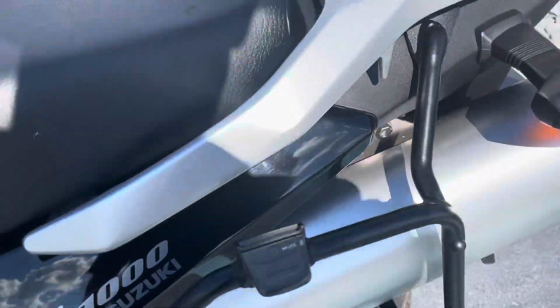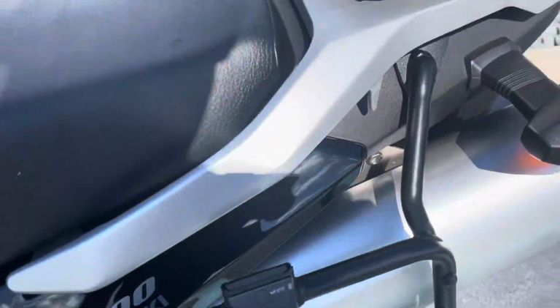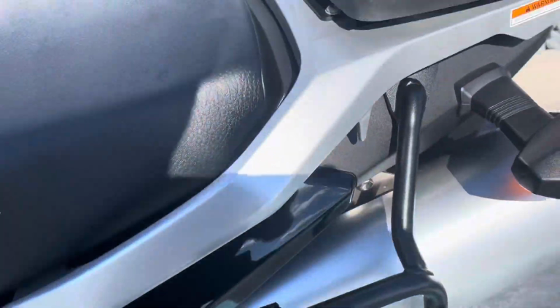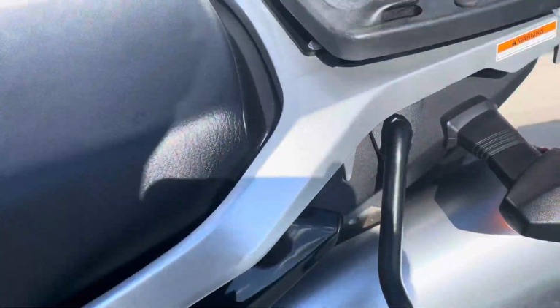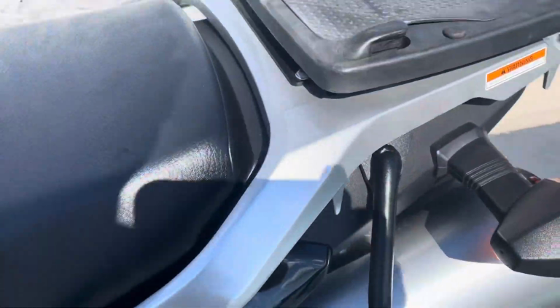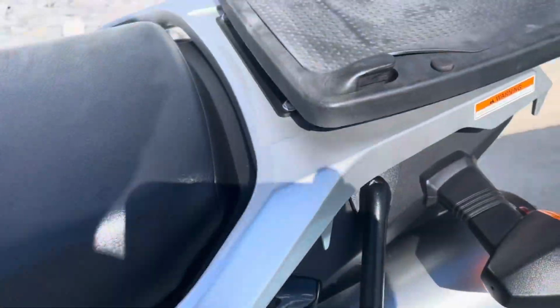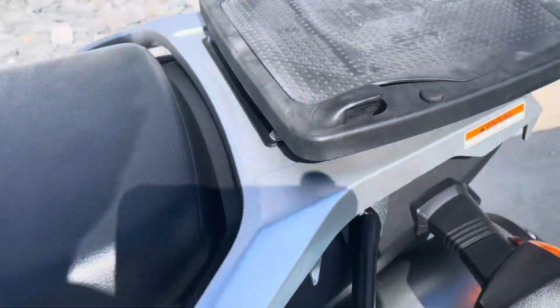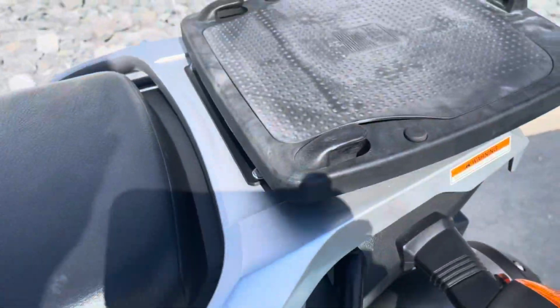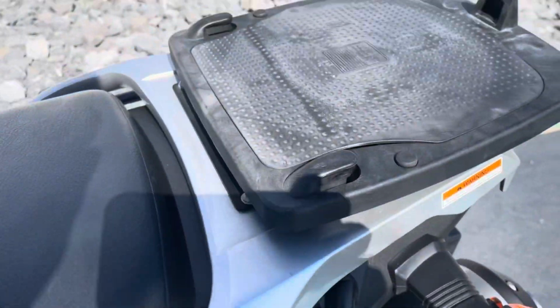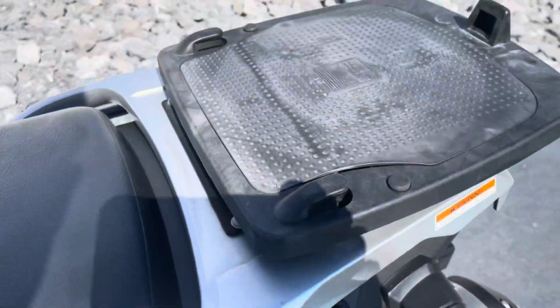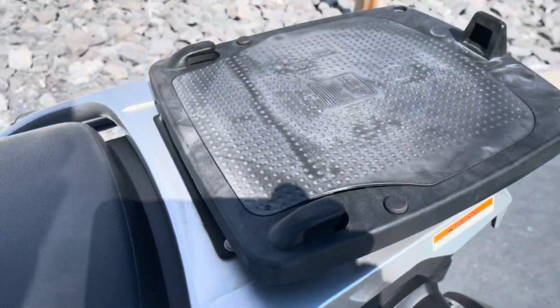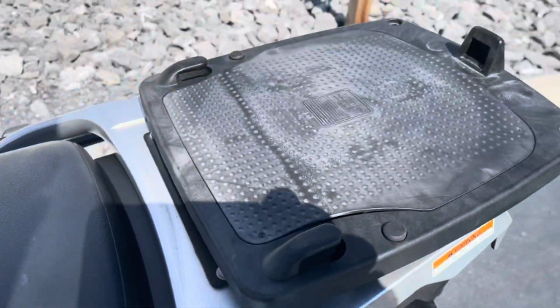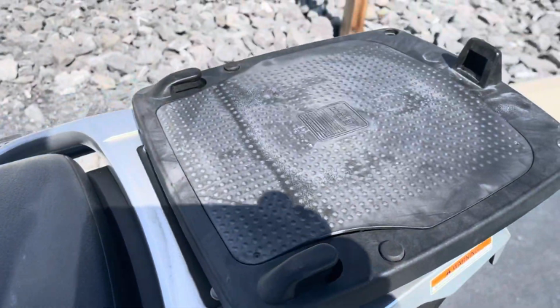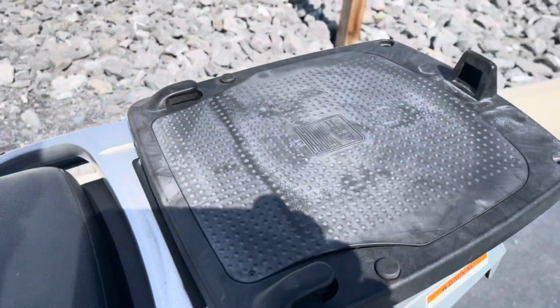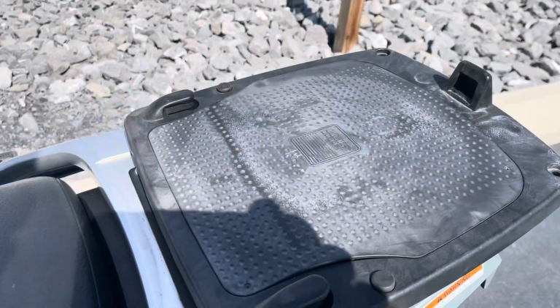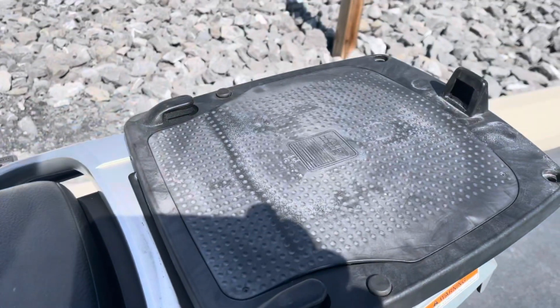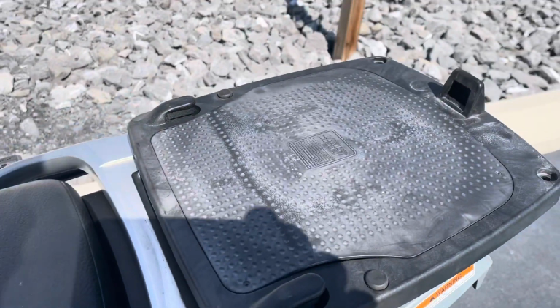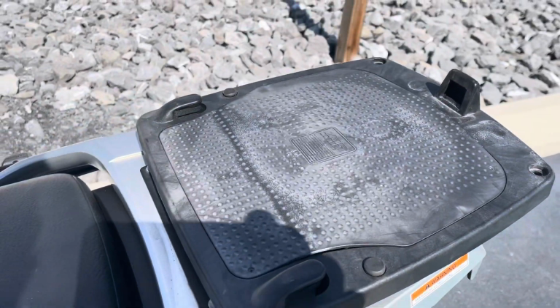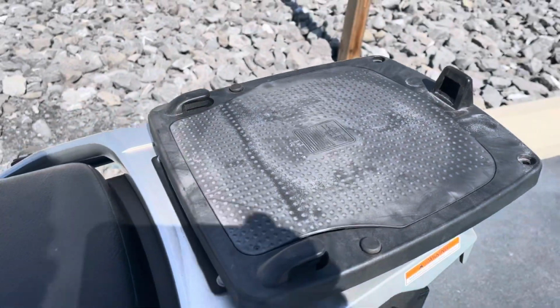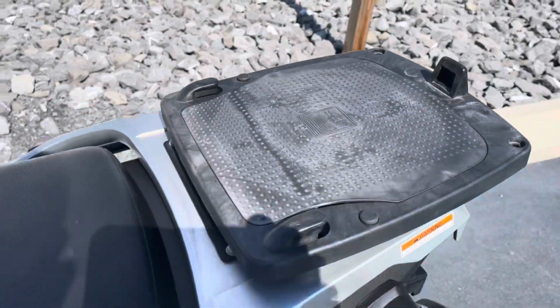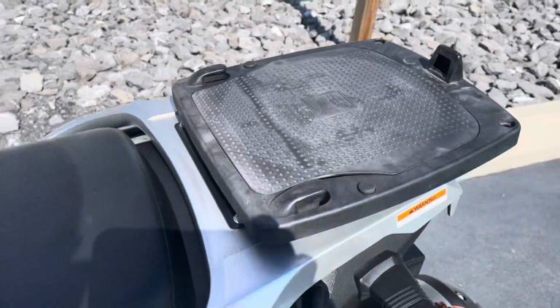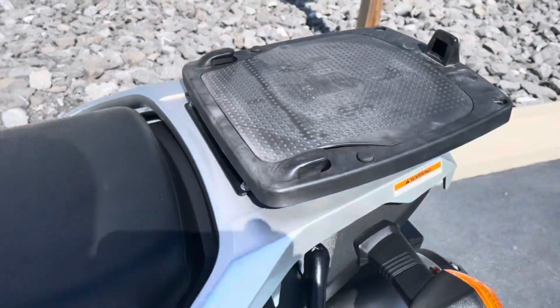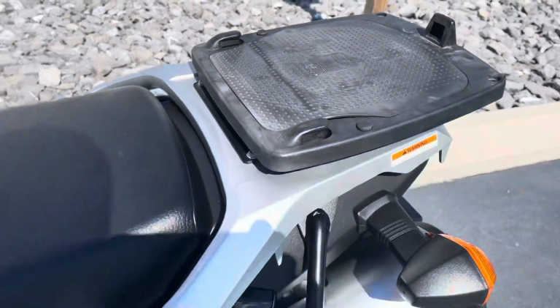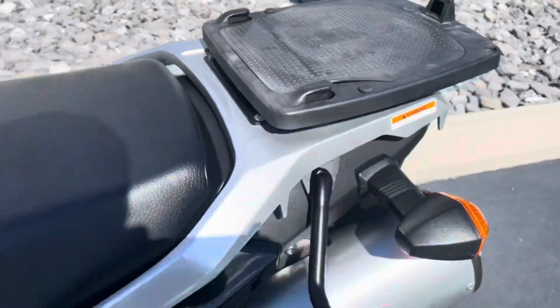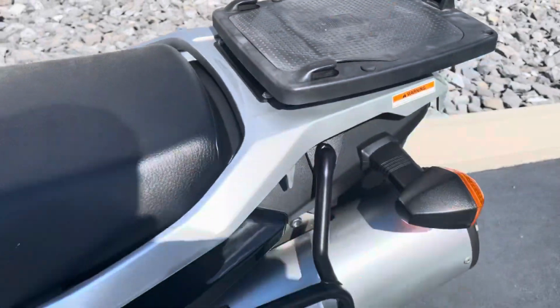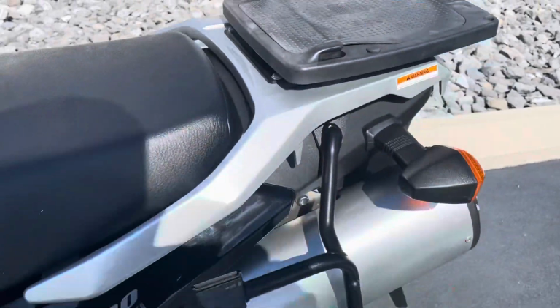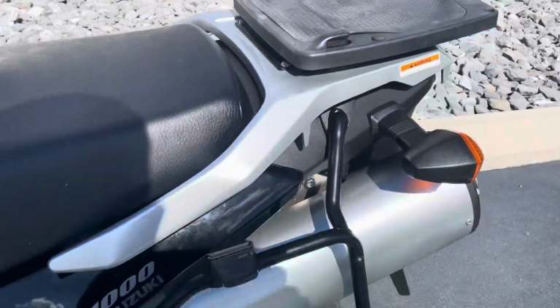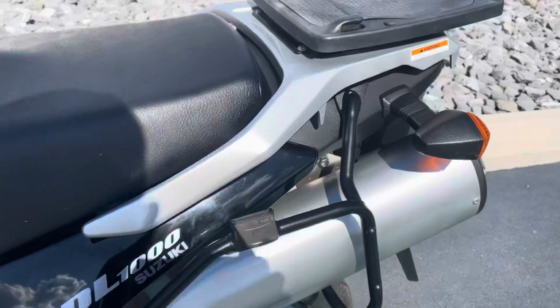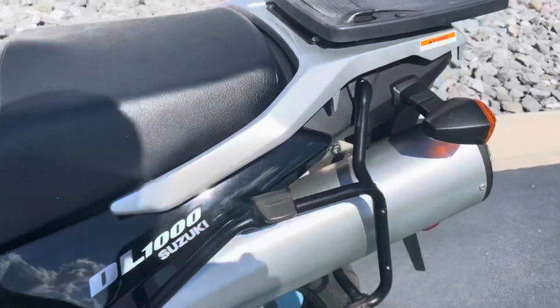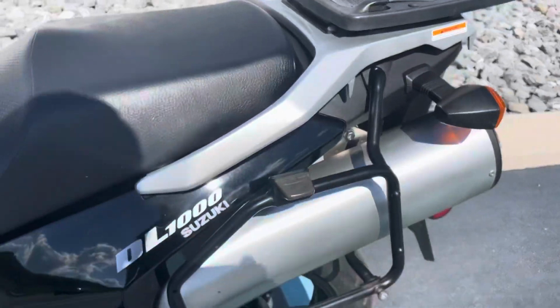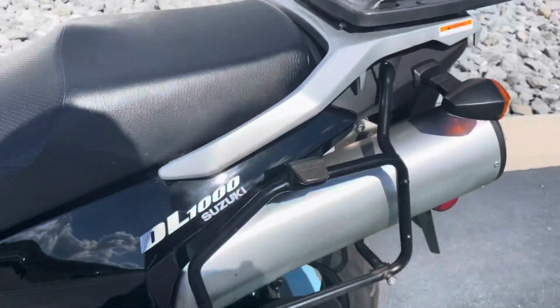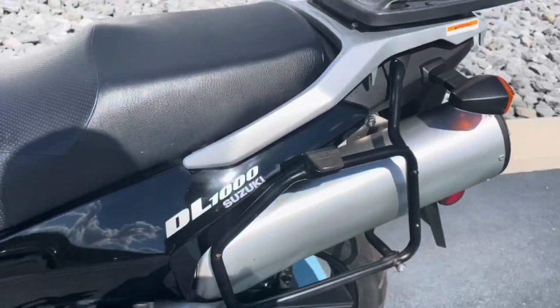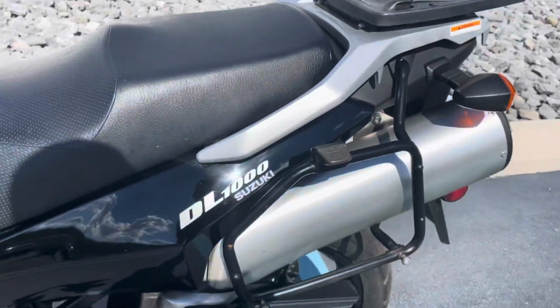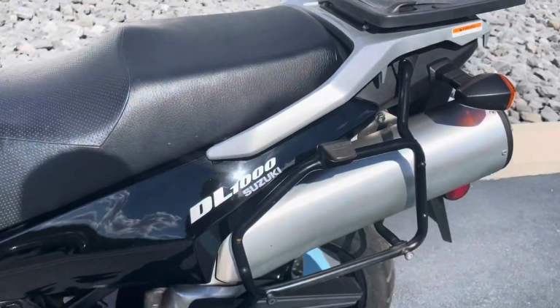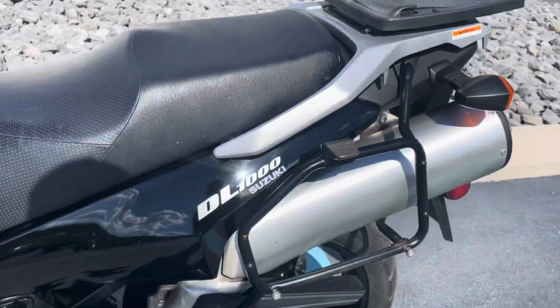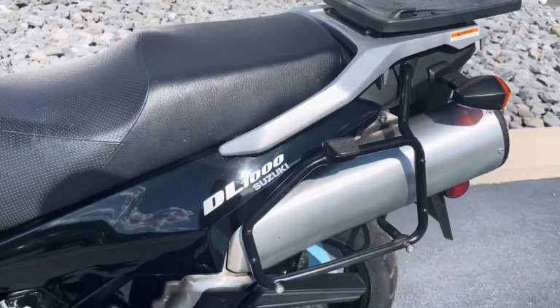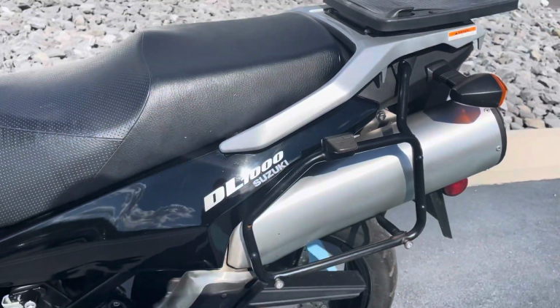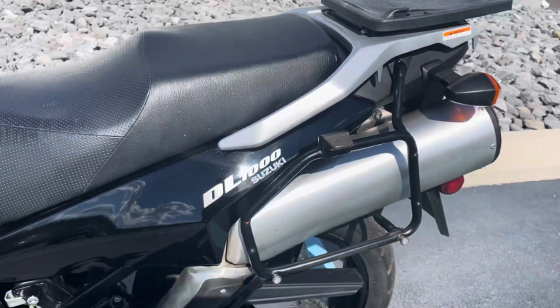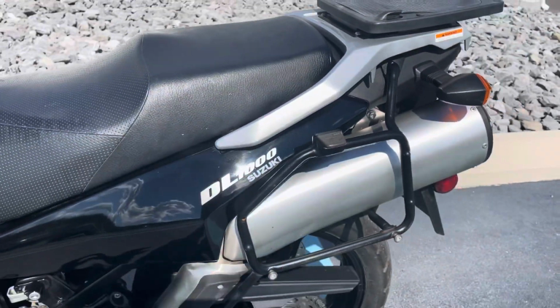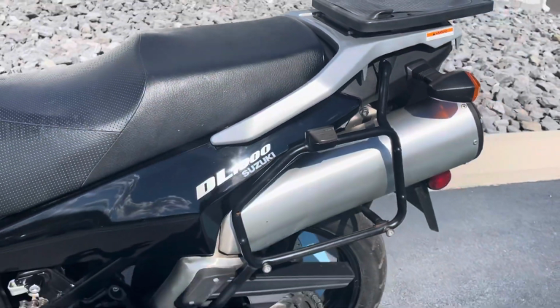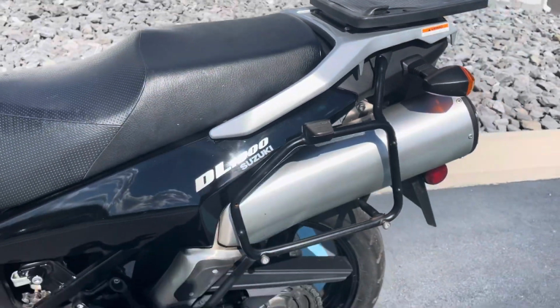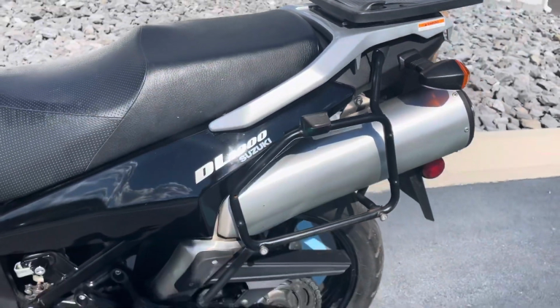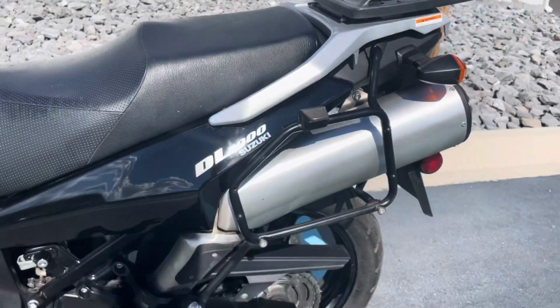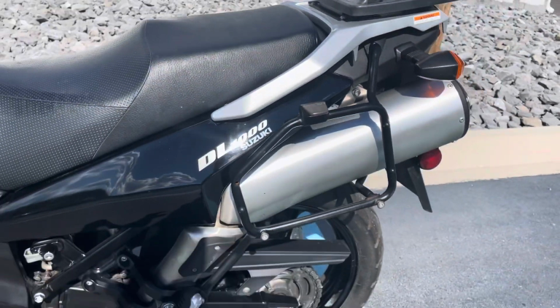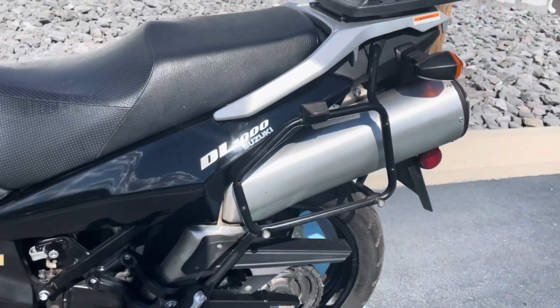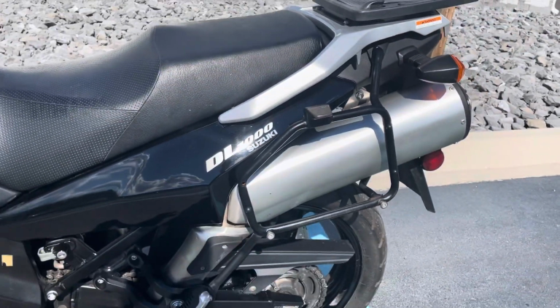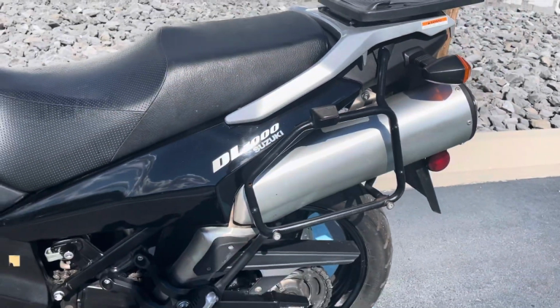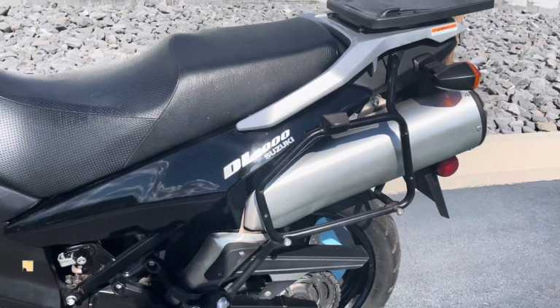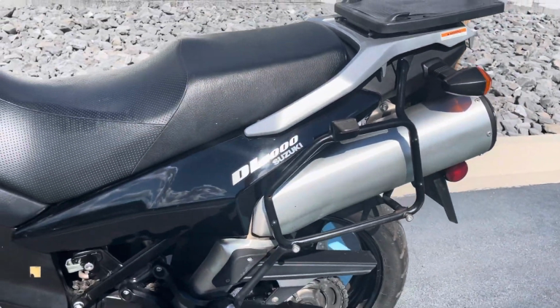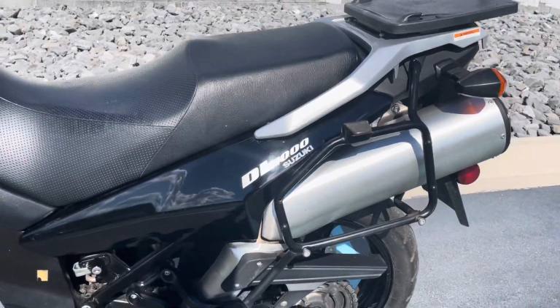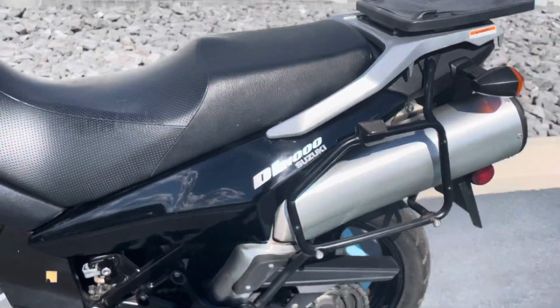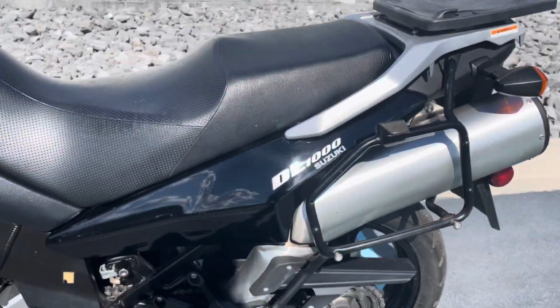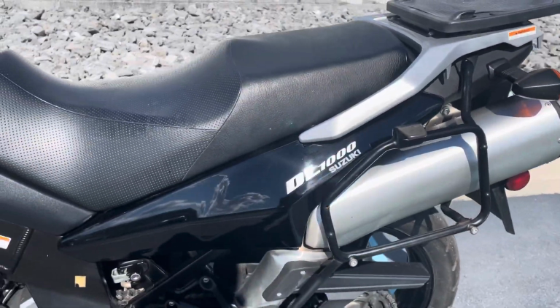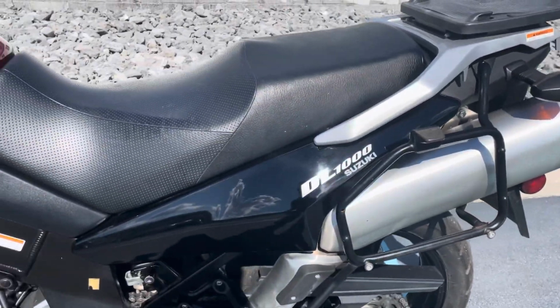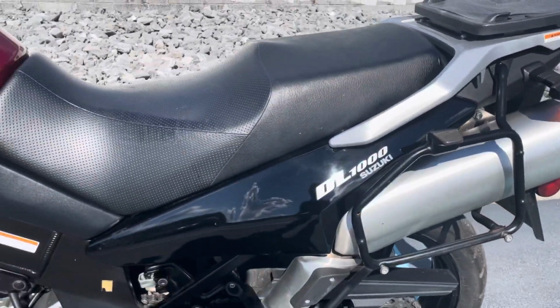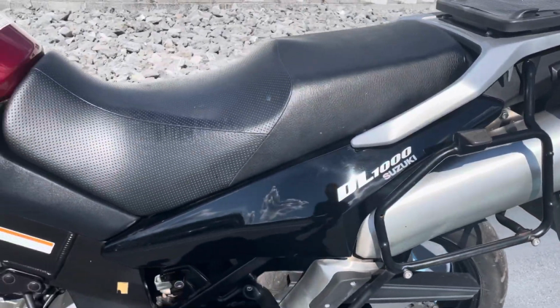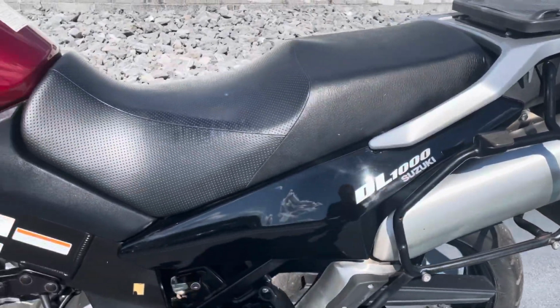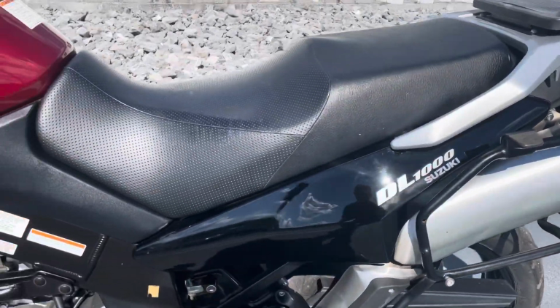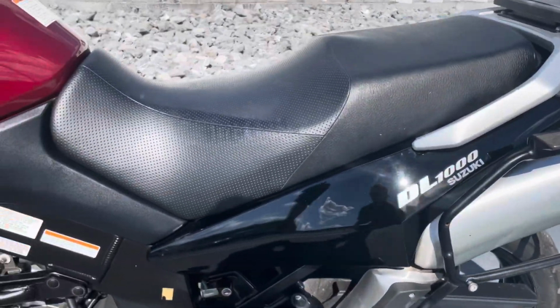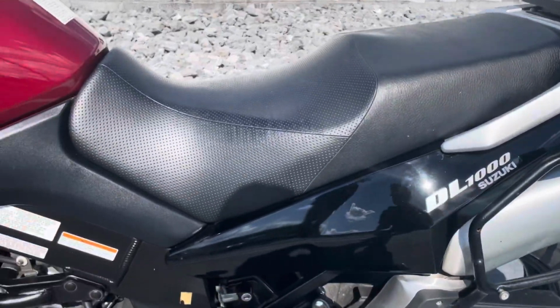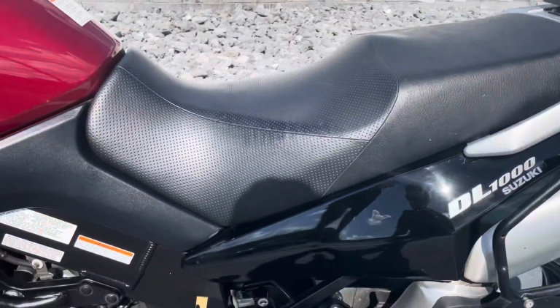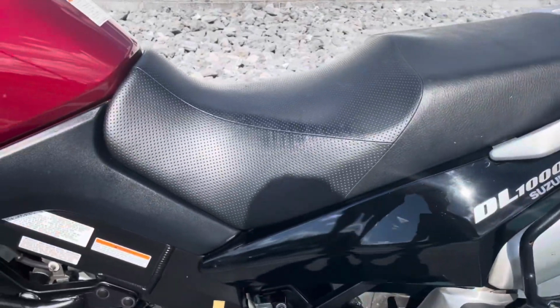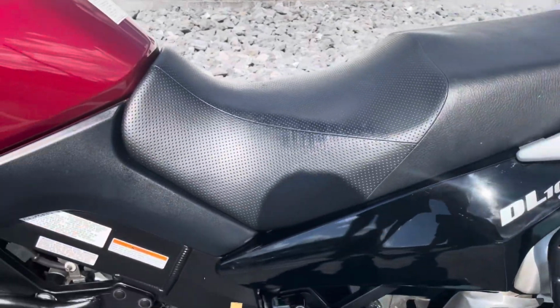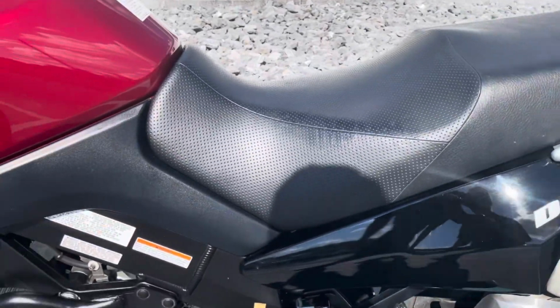GV side bag and top case mounts. If you have GV bags, they'll mount right up there.